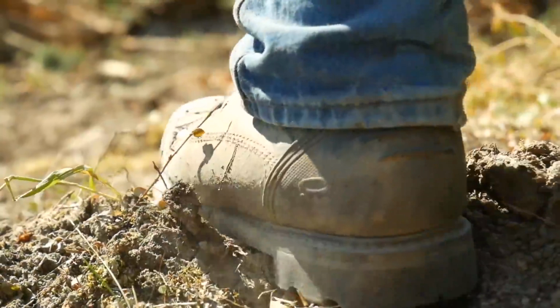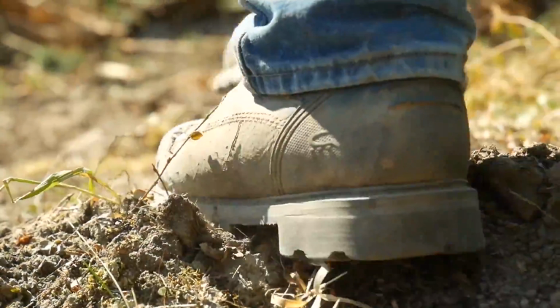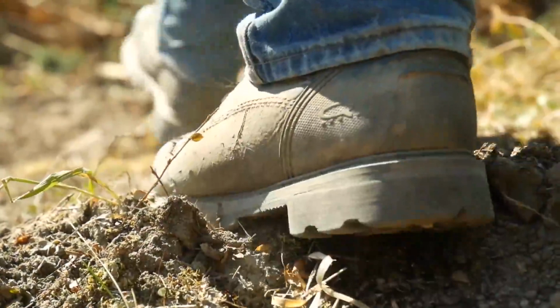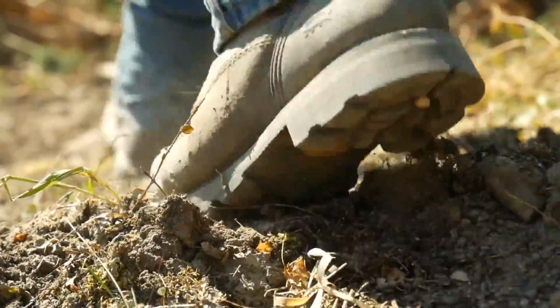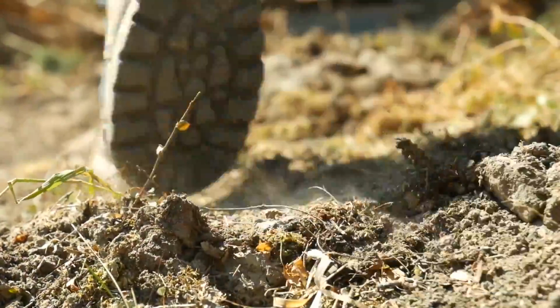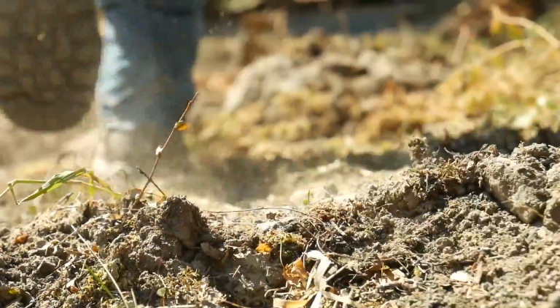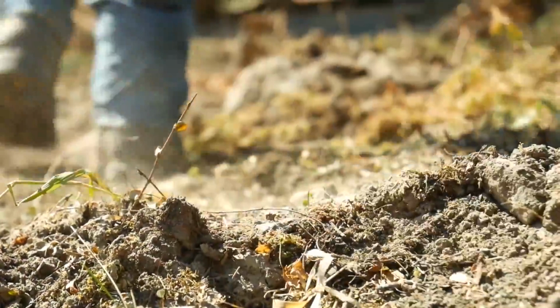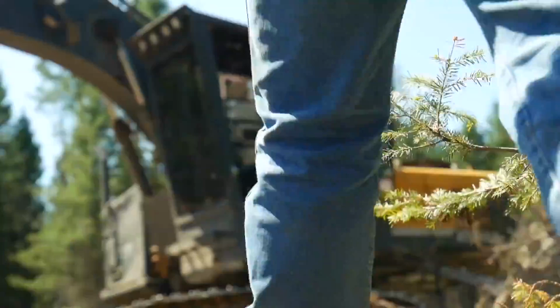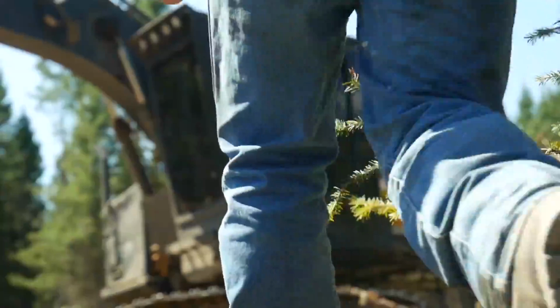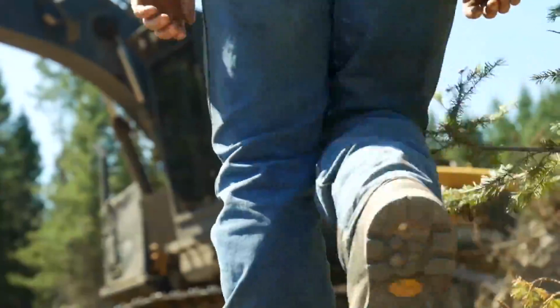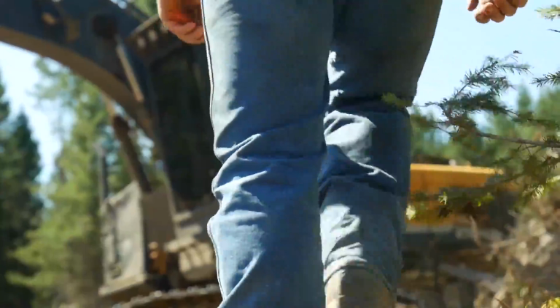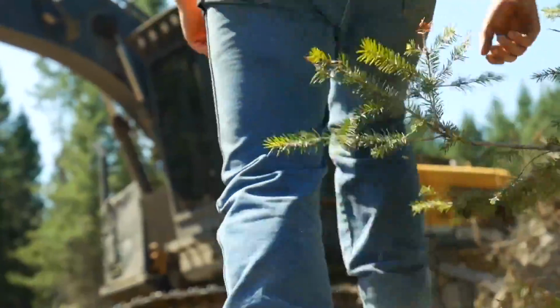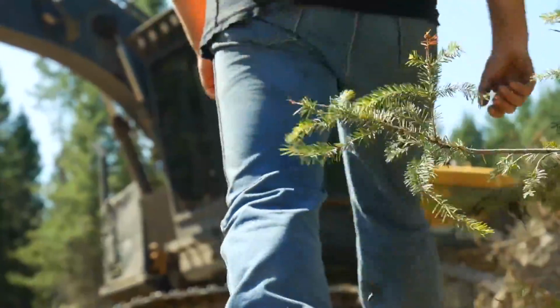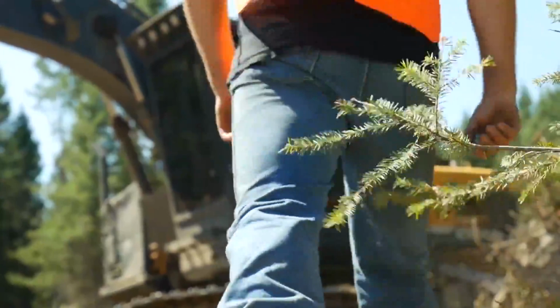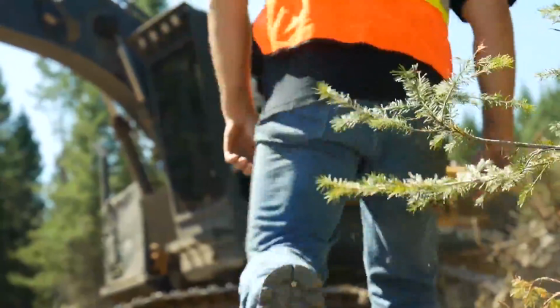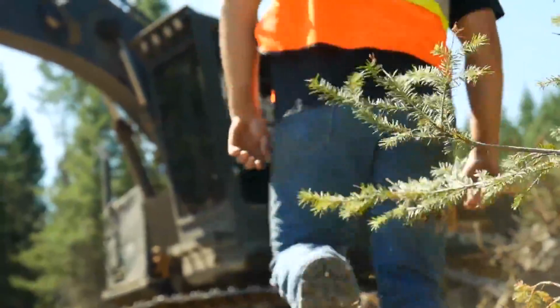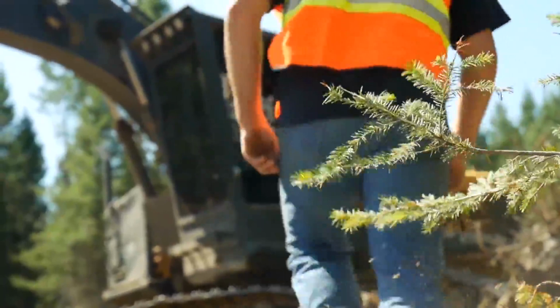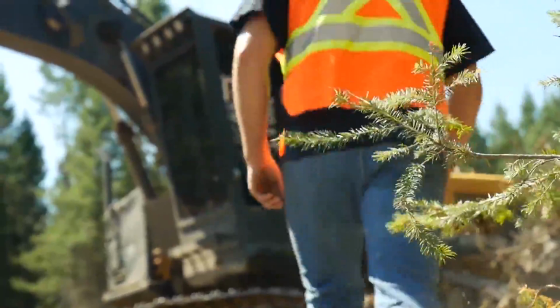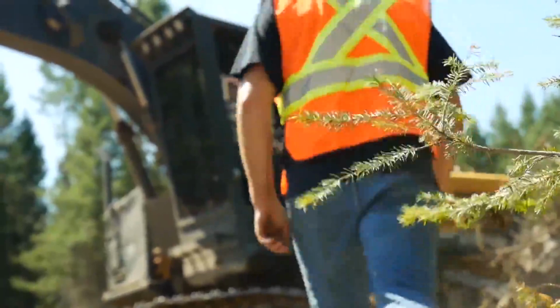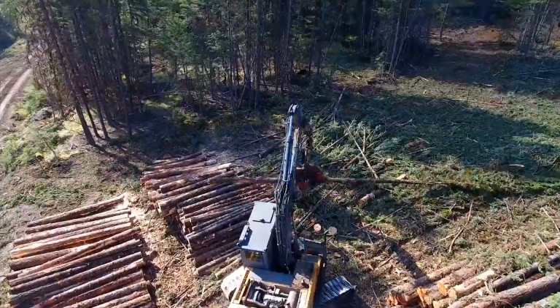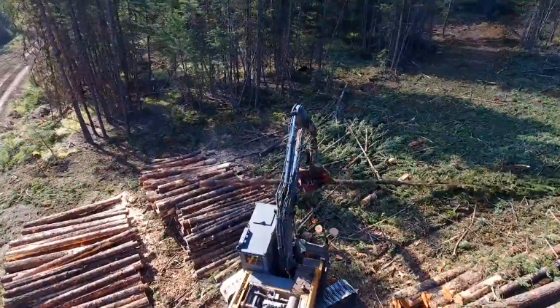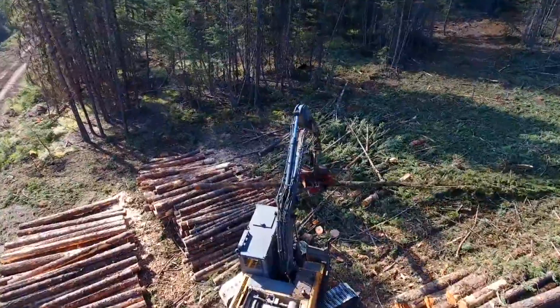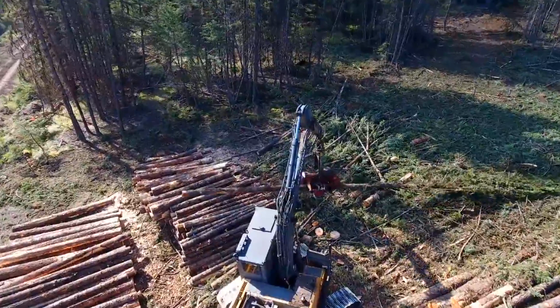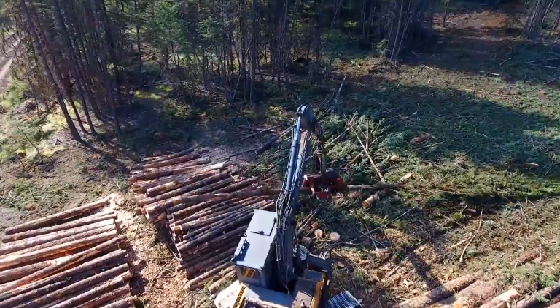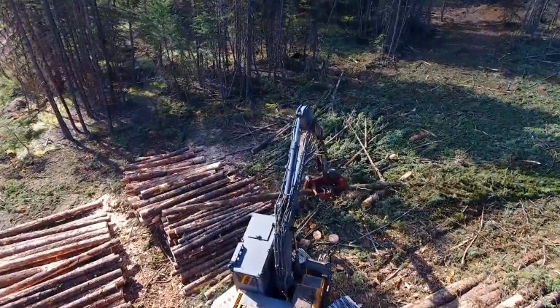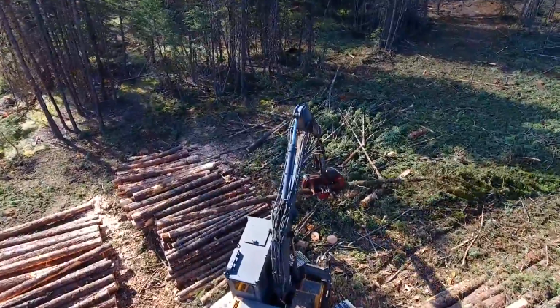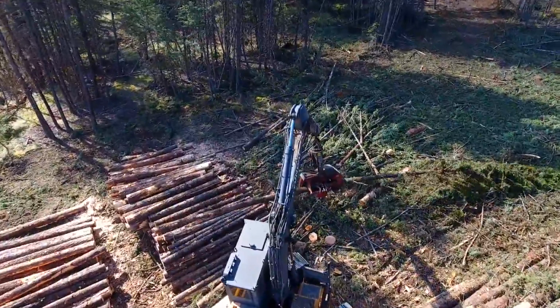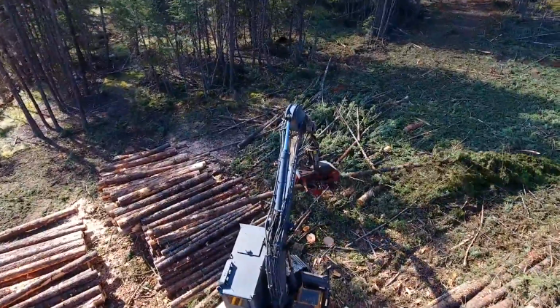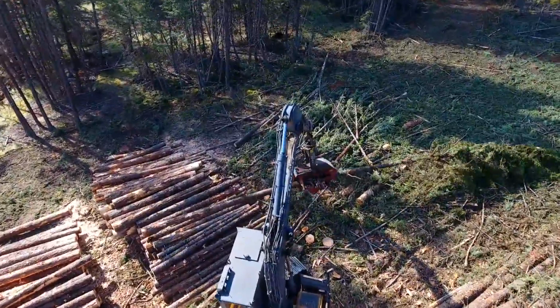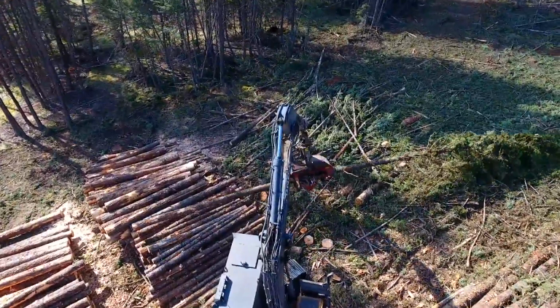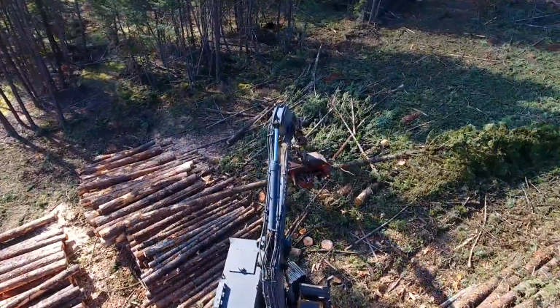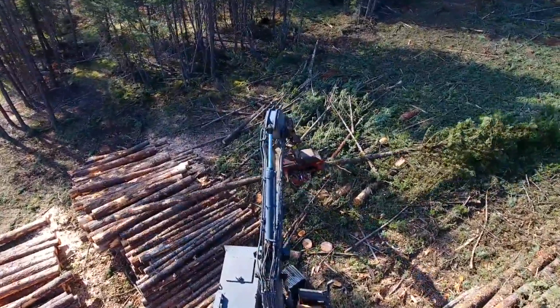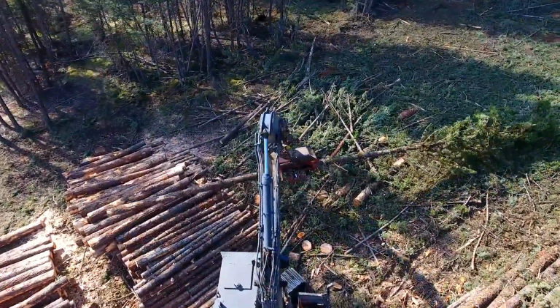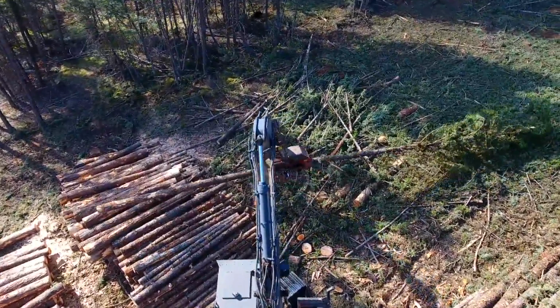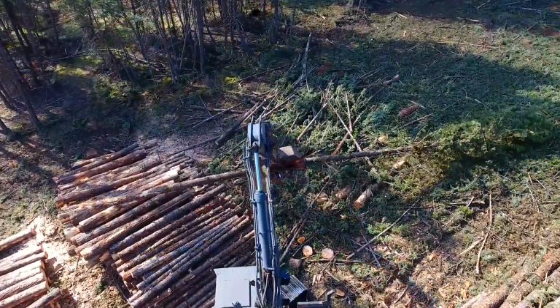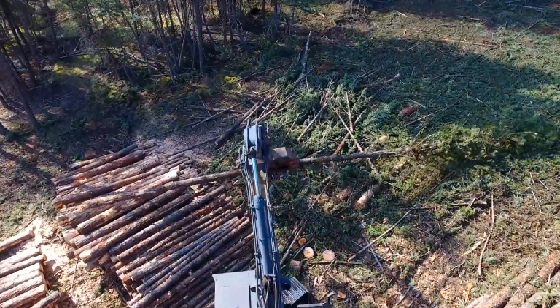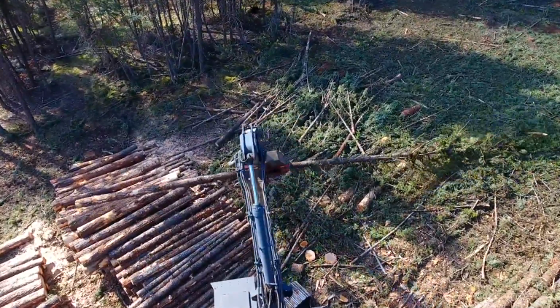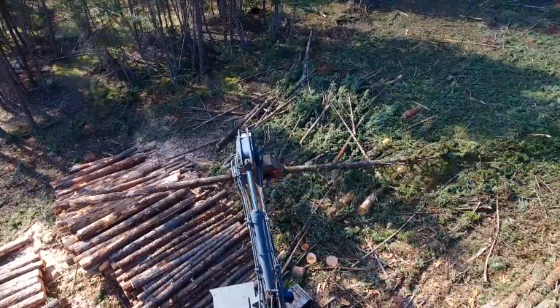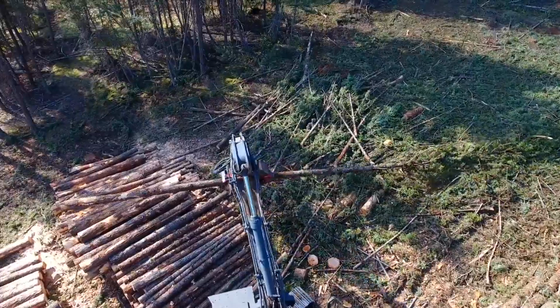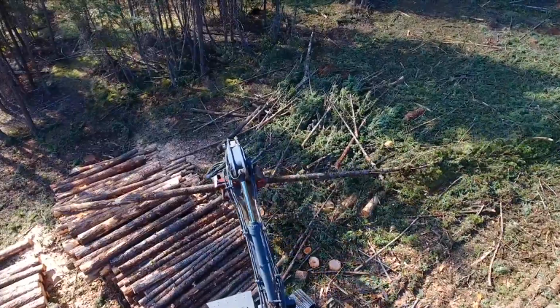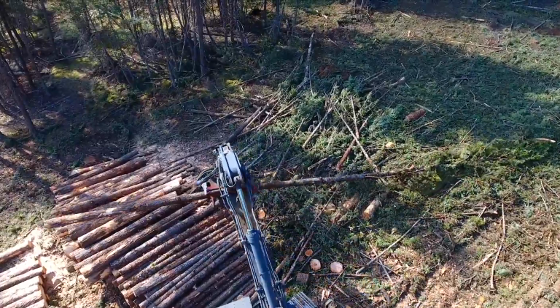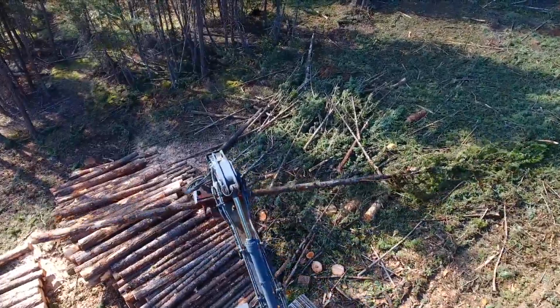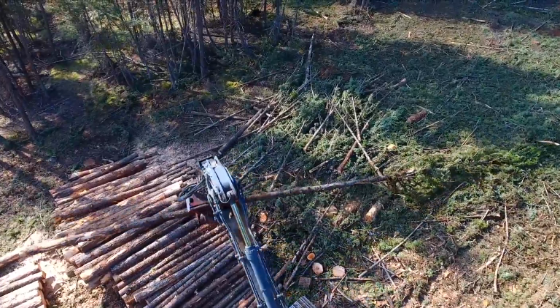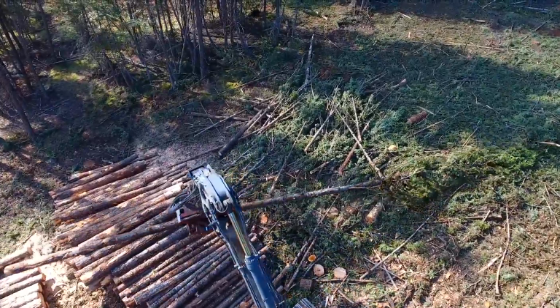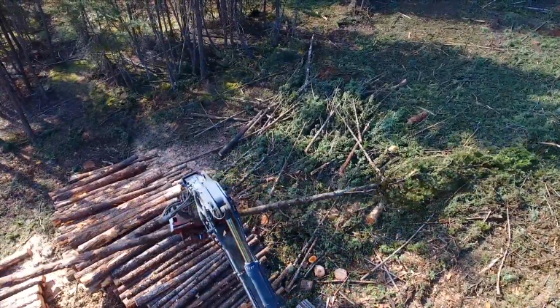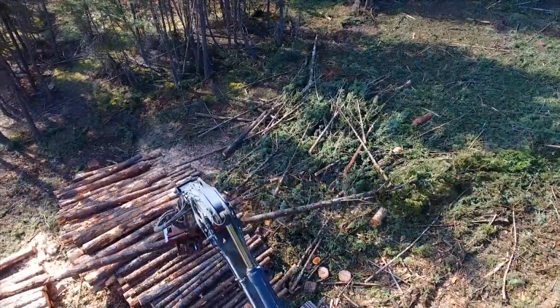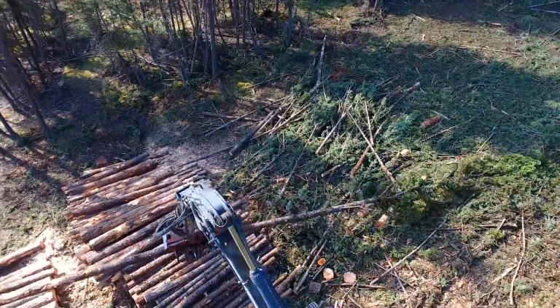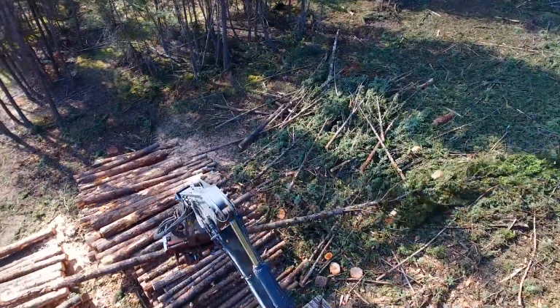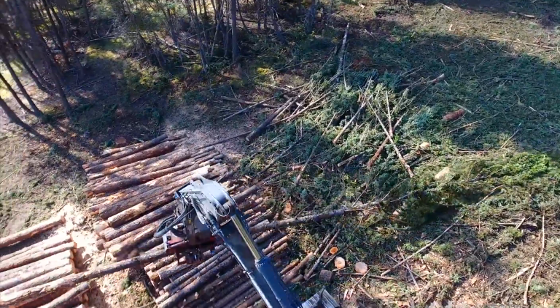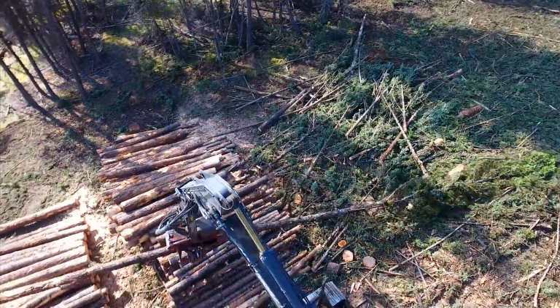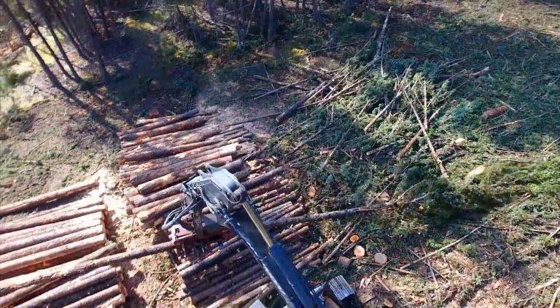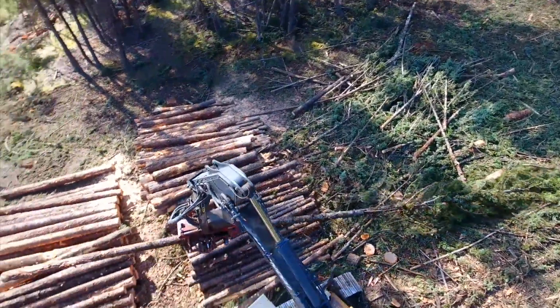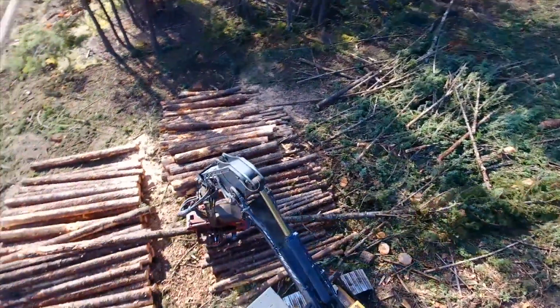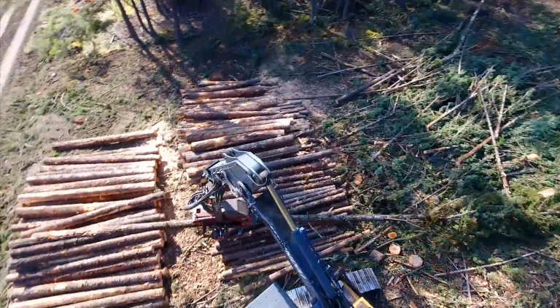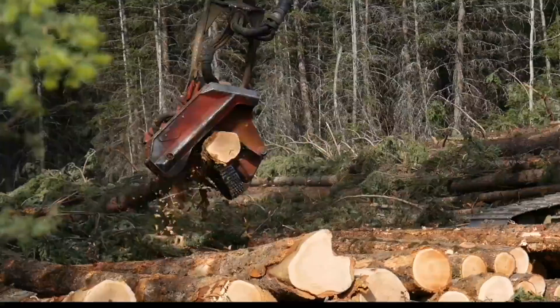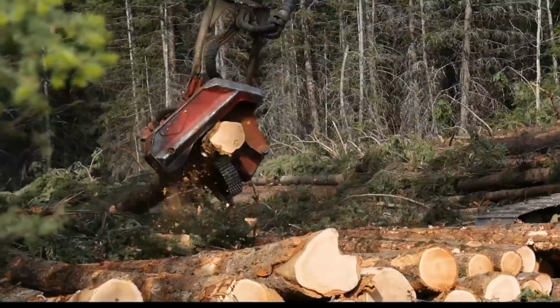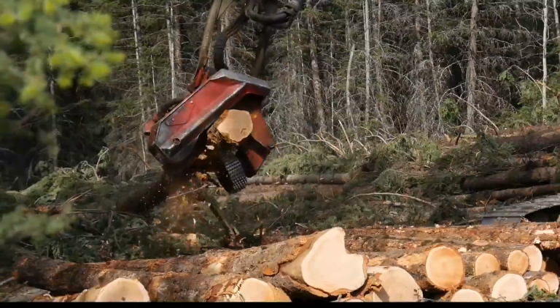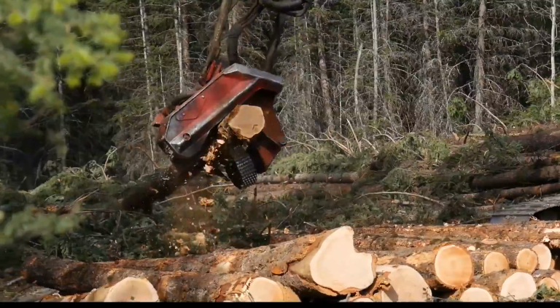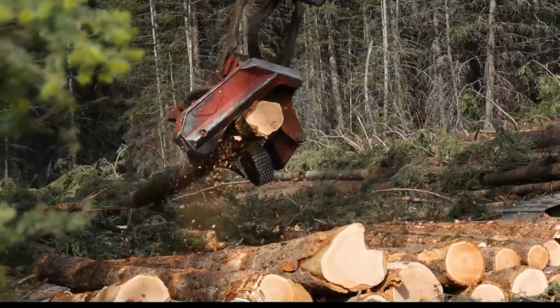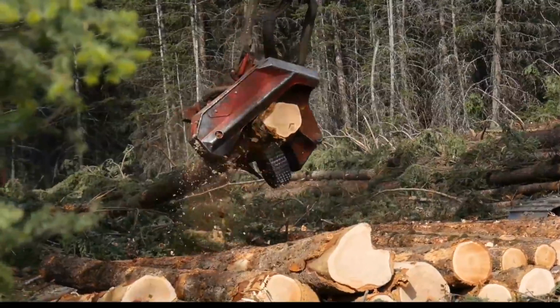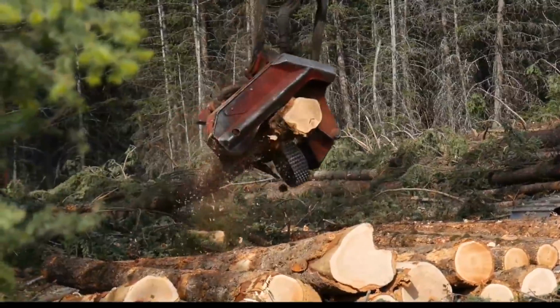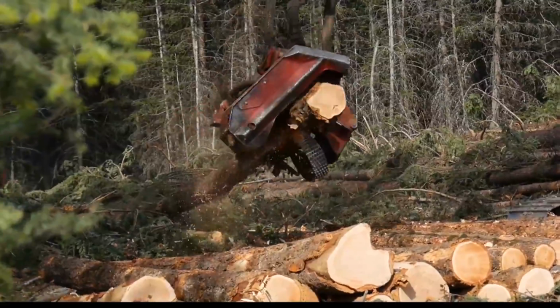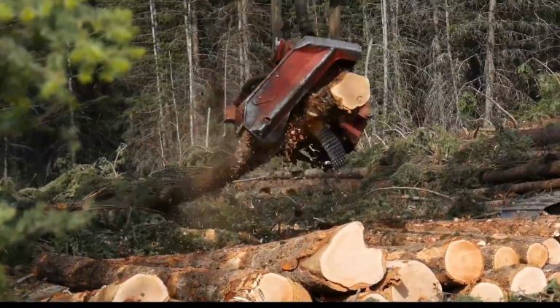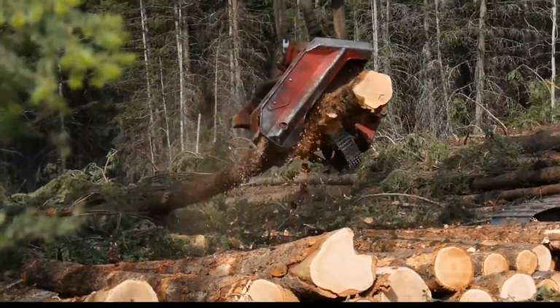When you're miles out into the bush and your machine breaks down, at Axis Forestry, we understand how crucial uptime is.